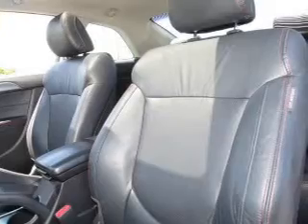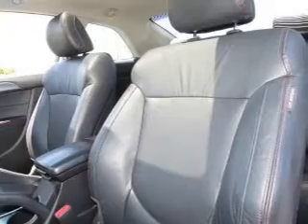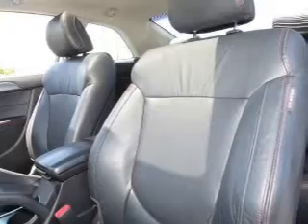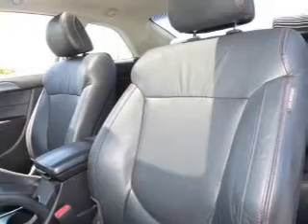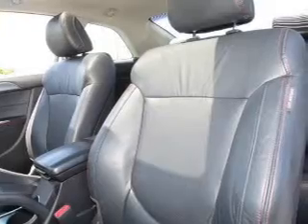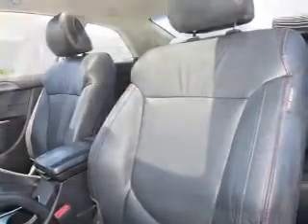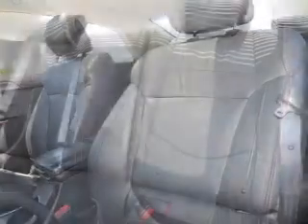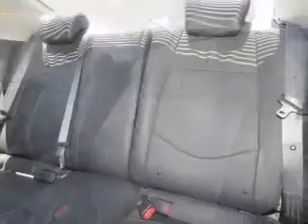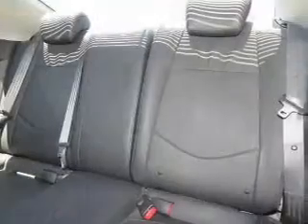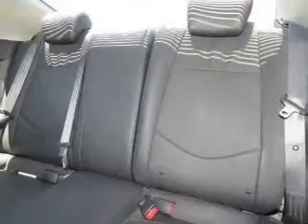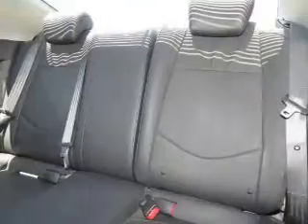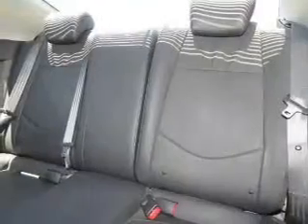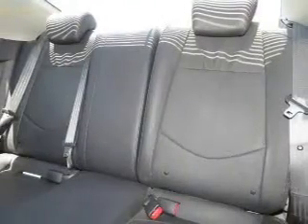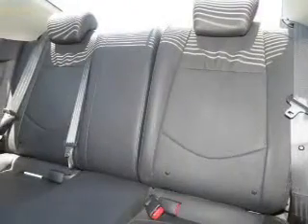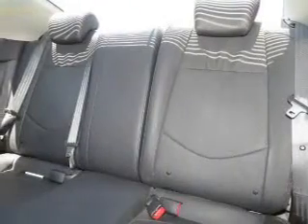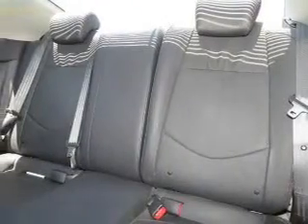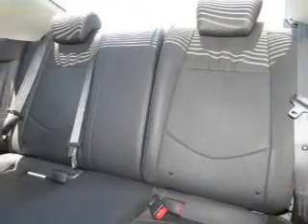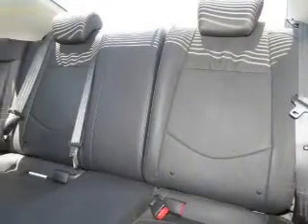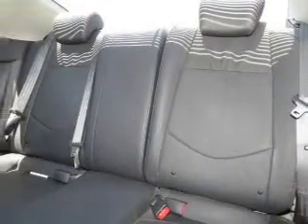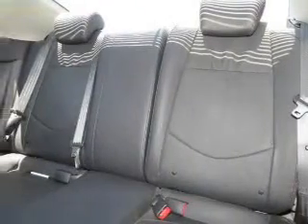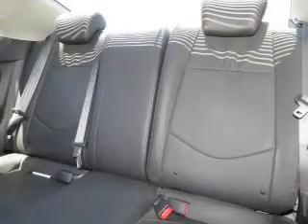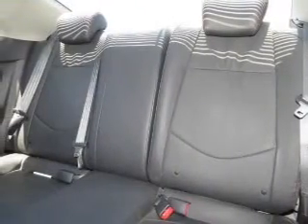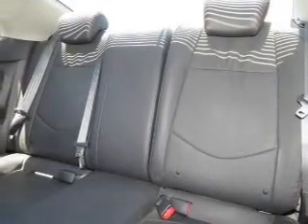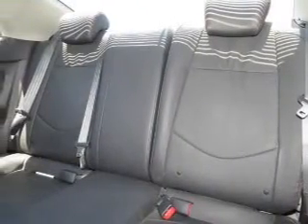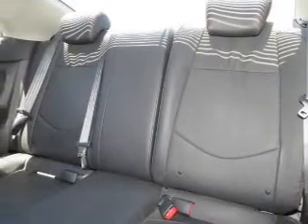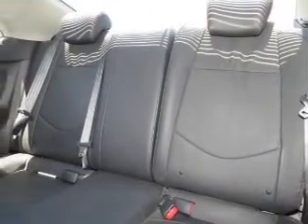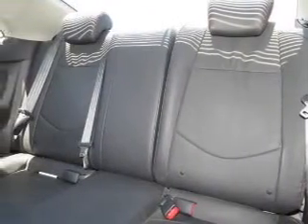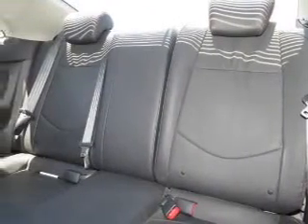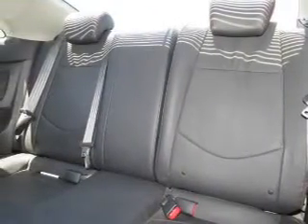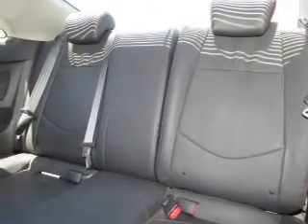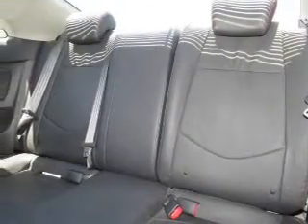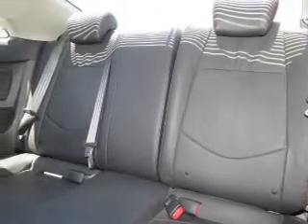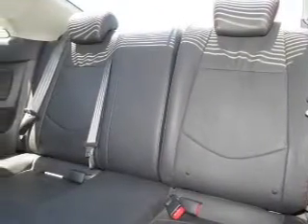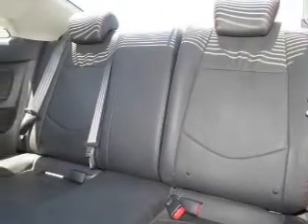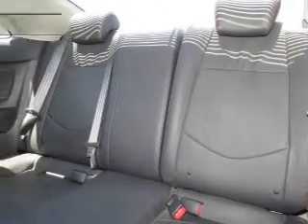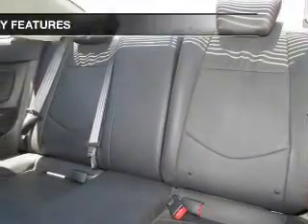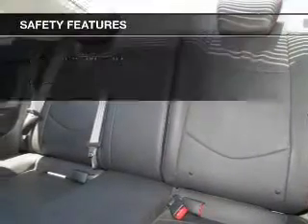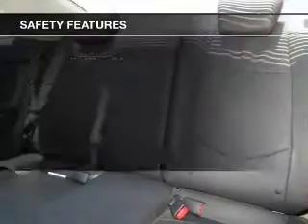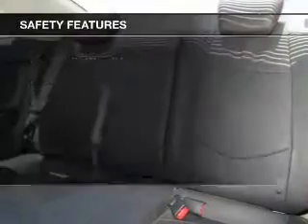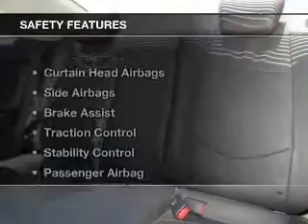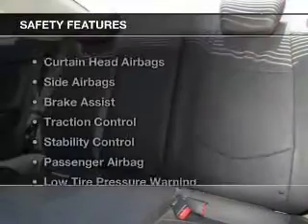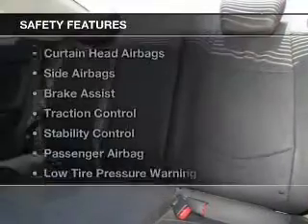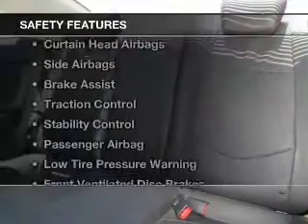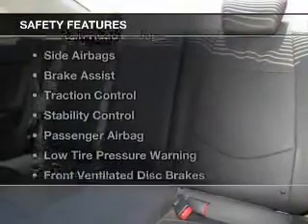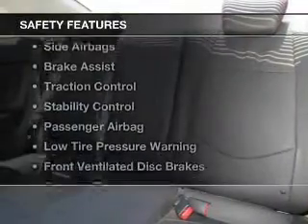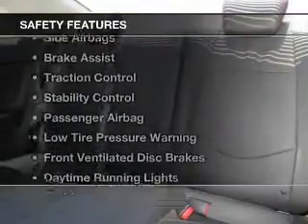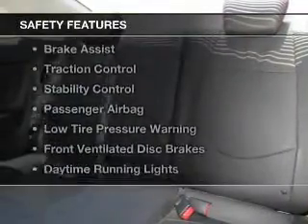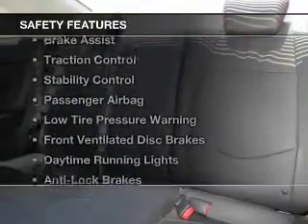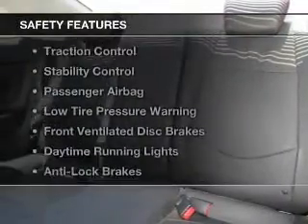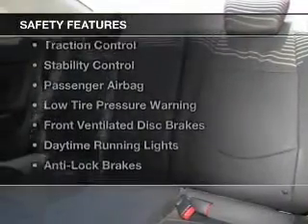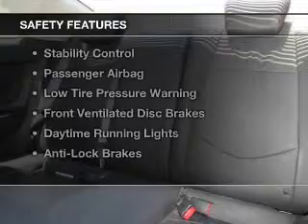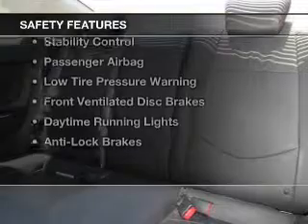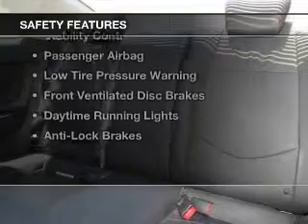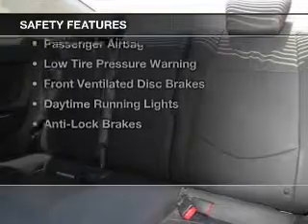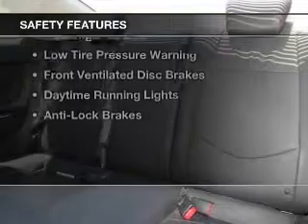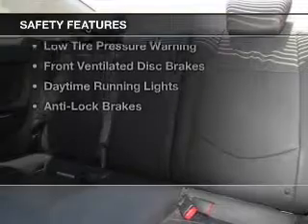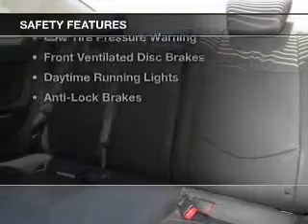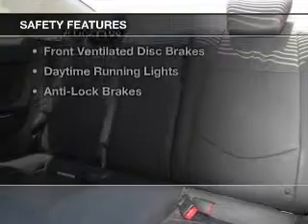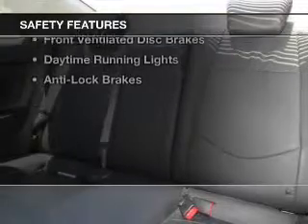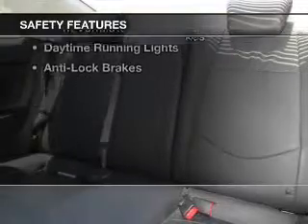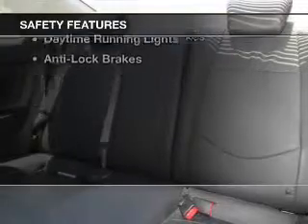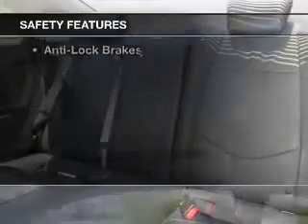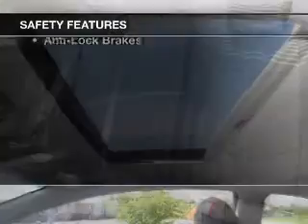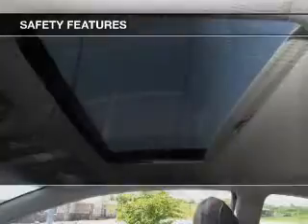Additional features include an MP3 player, privacy glass, and air conditioning. Safety was made a priority with these features.